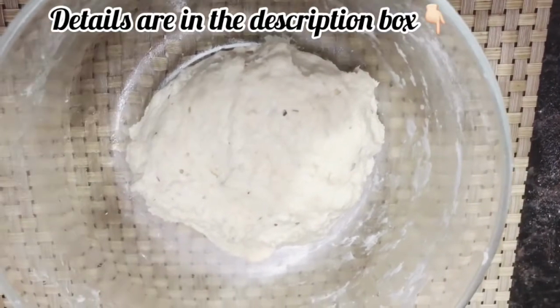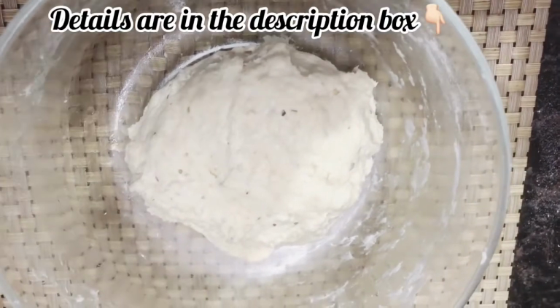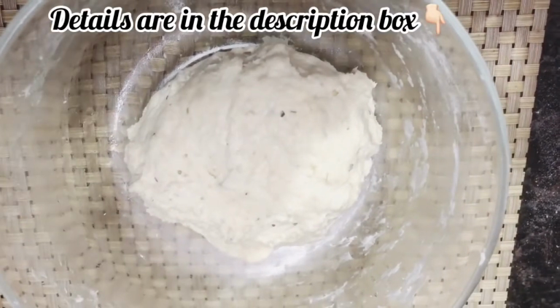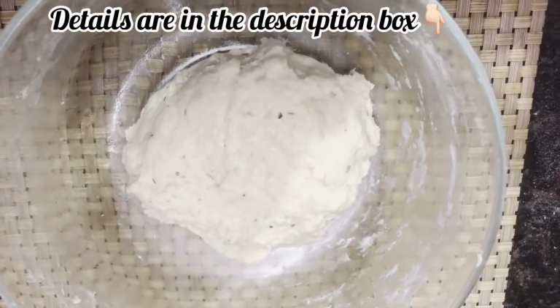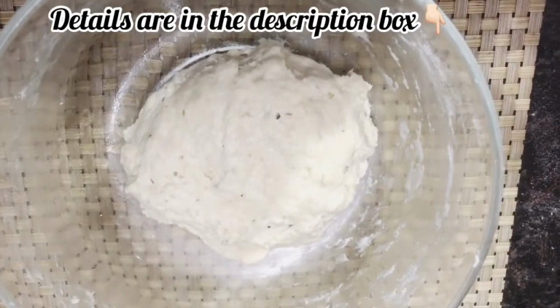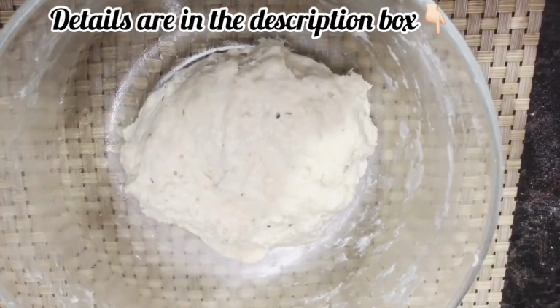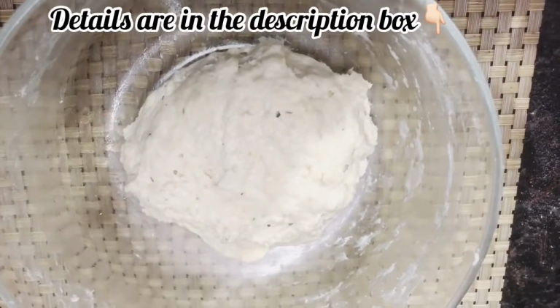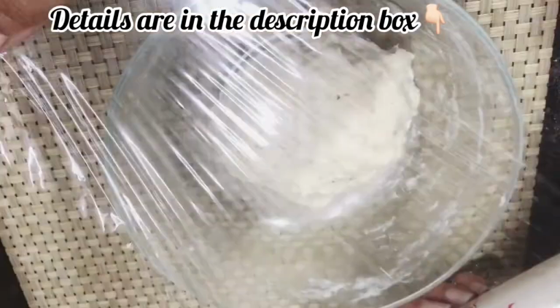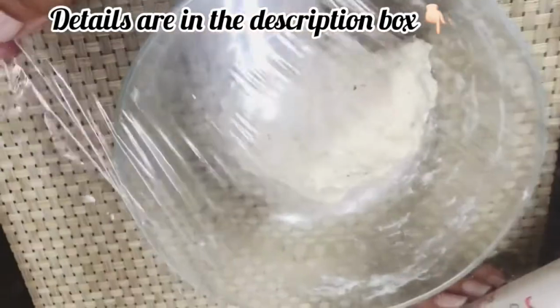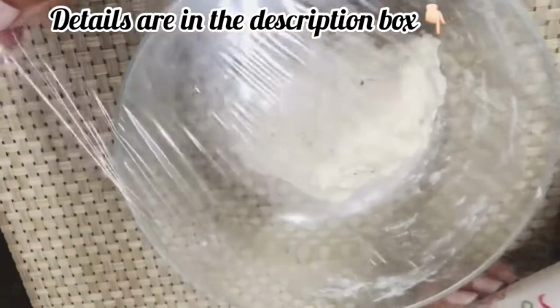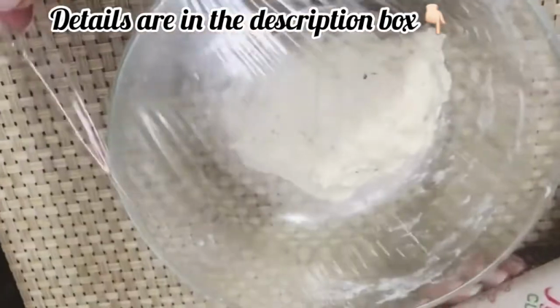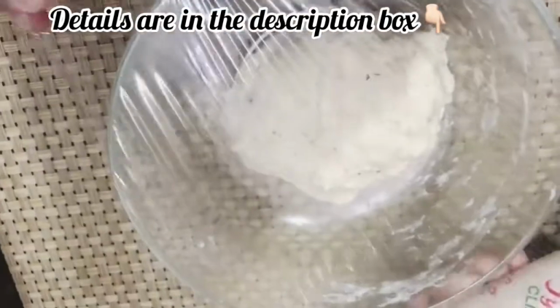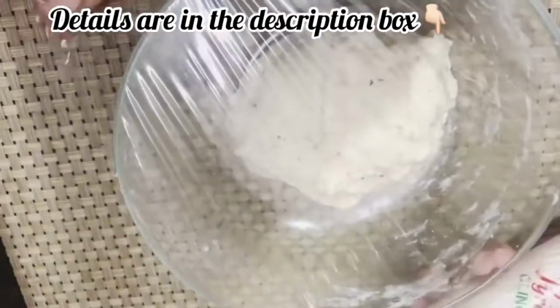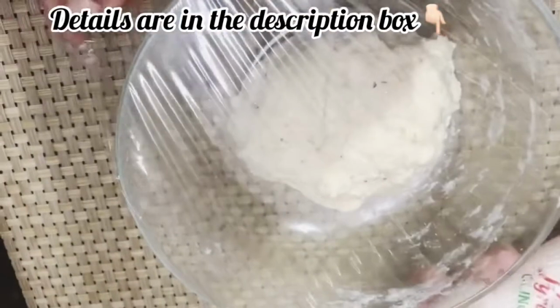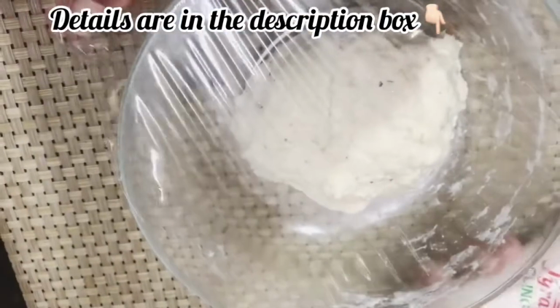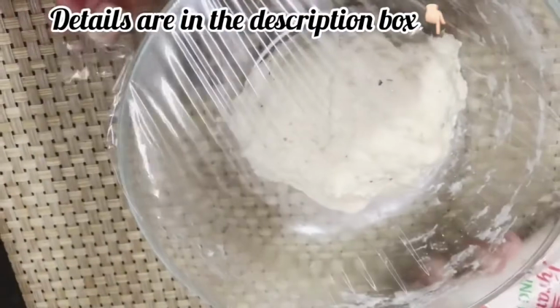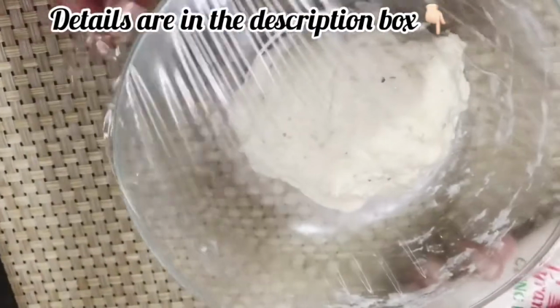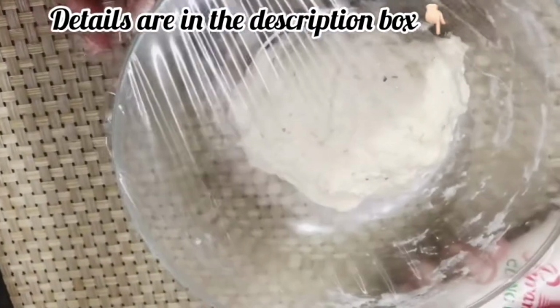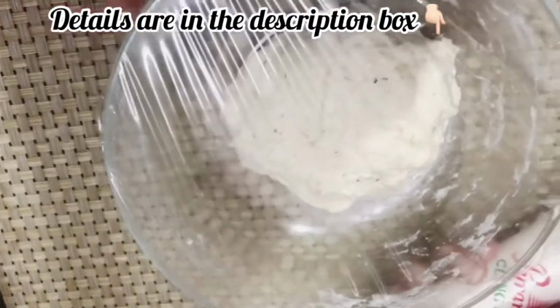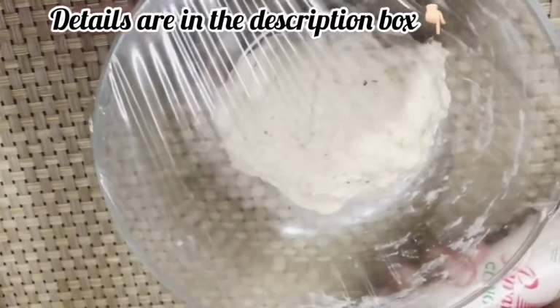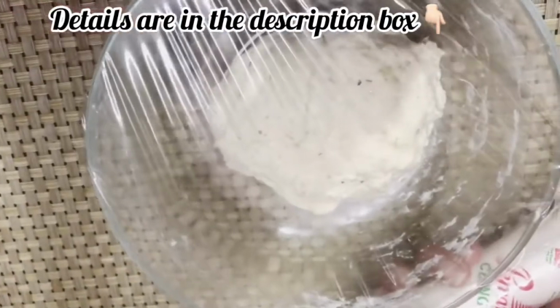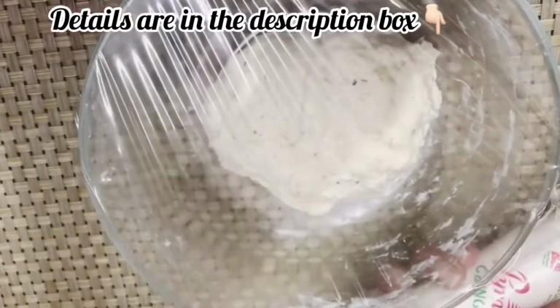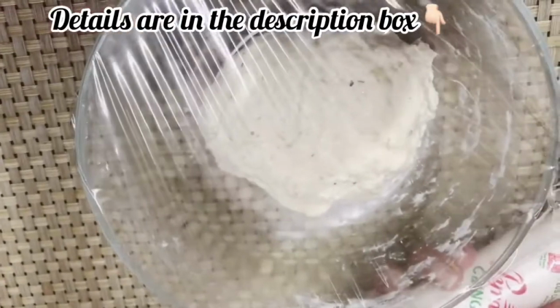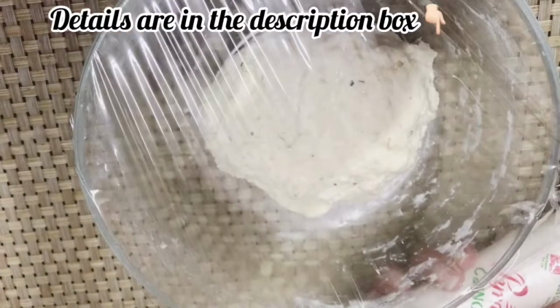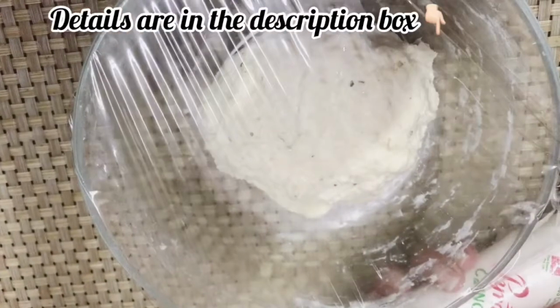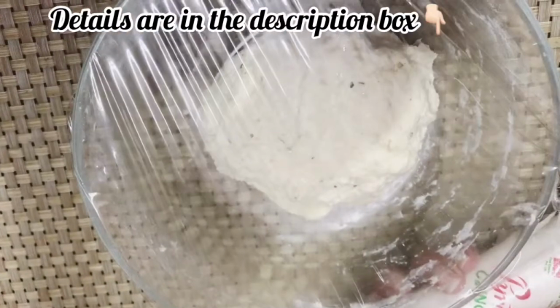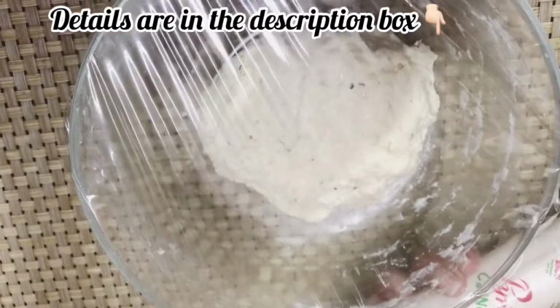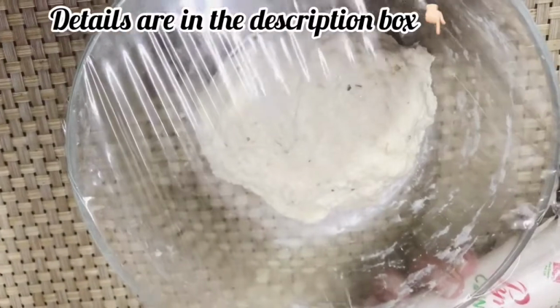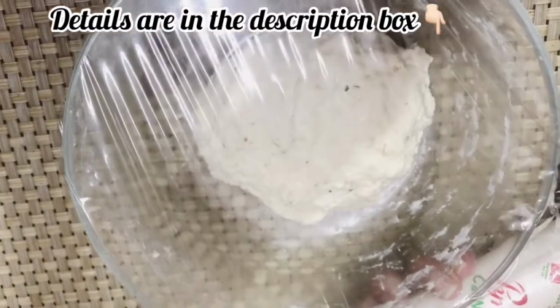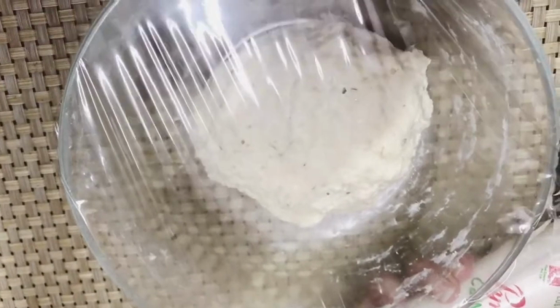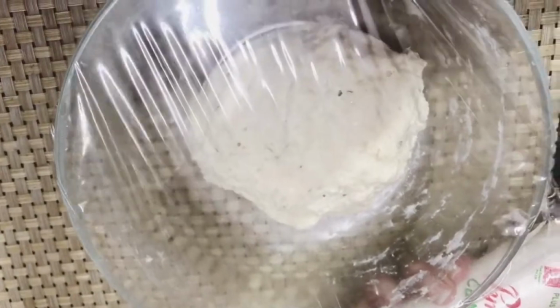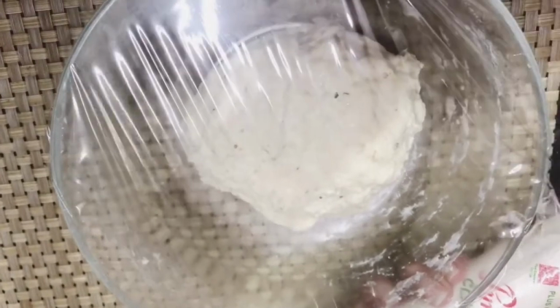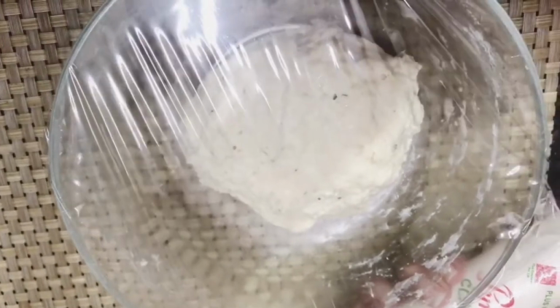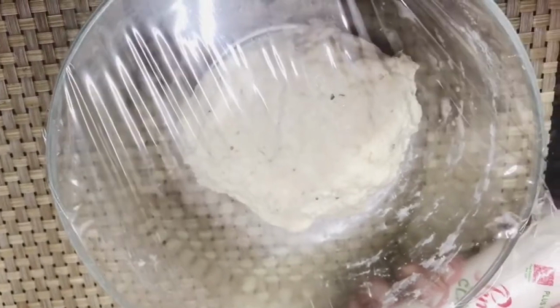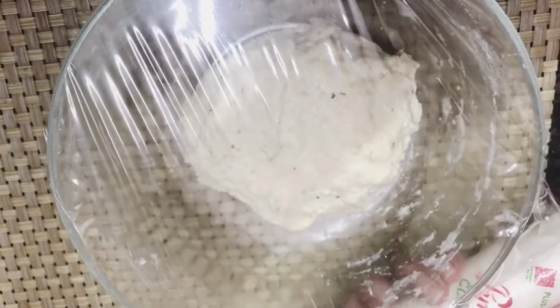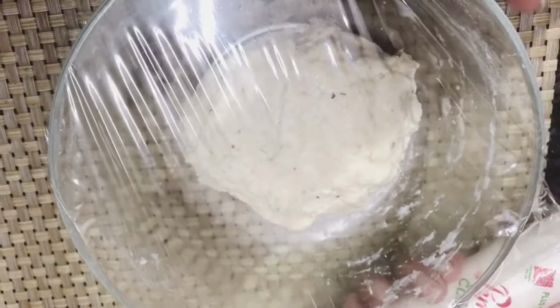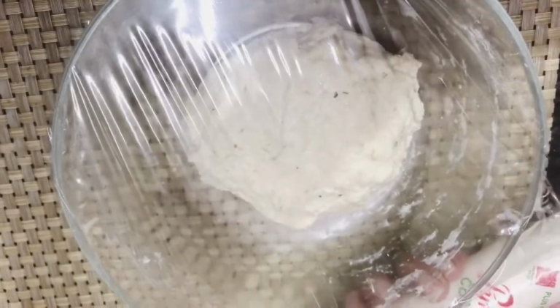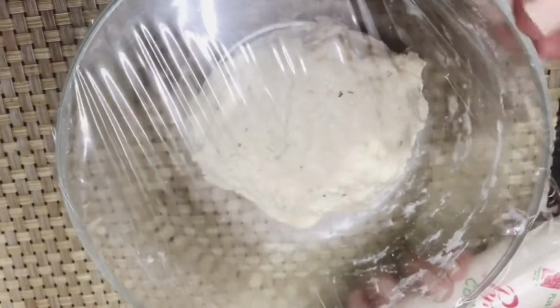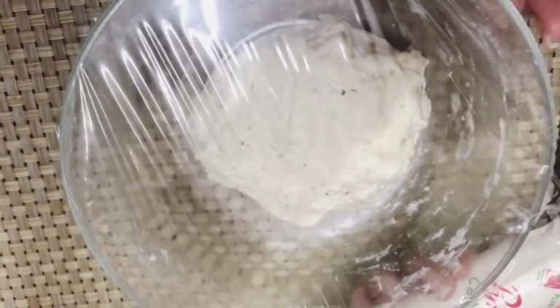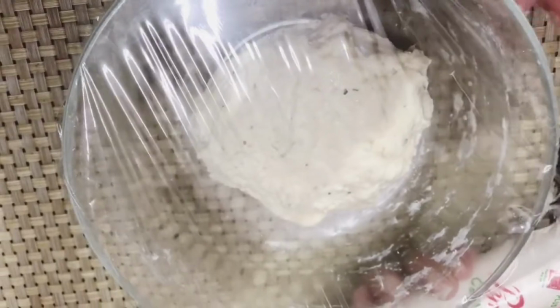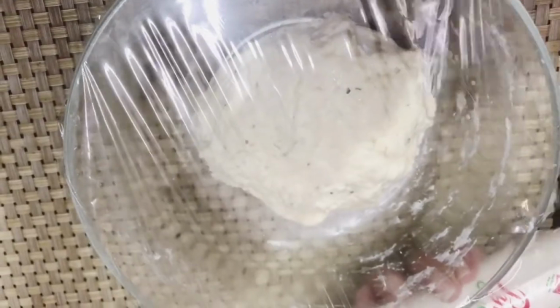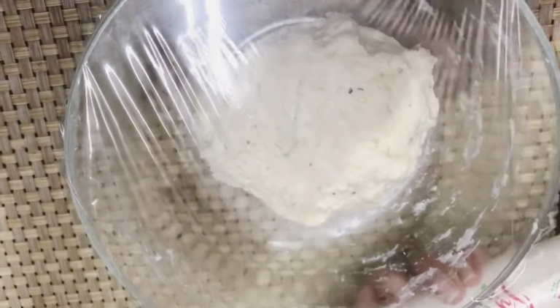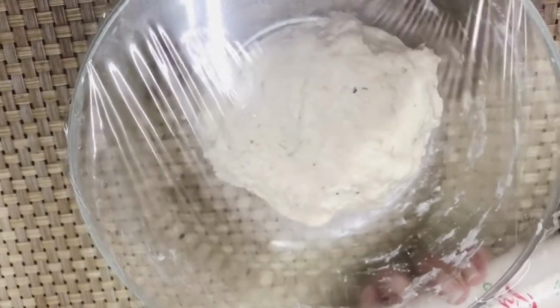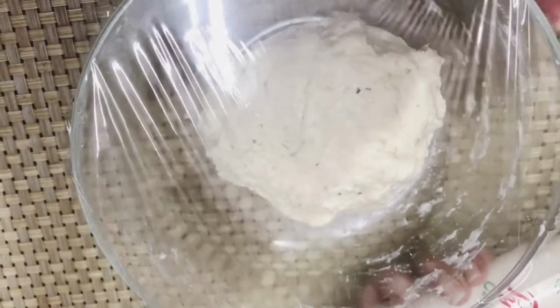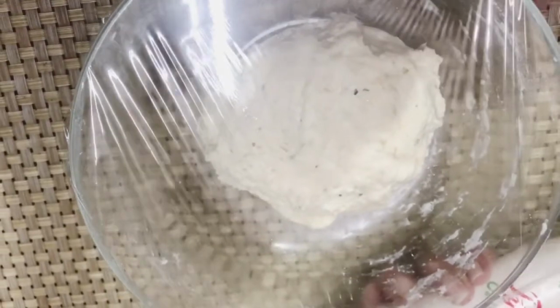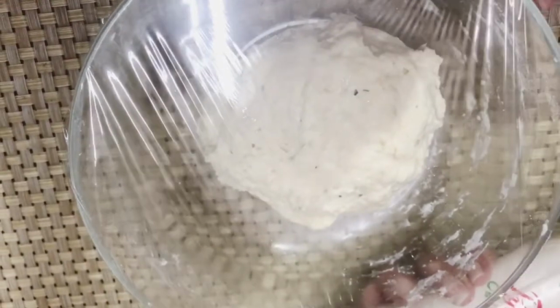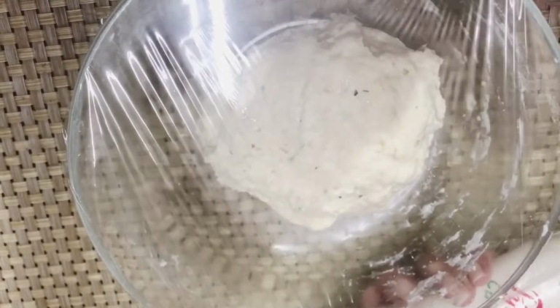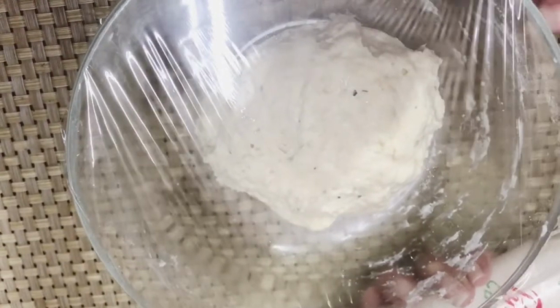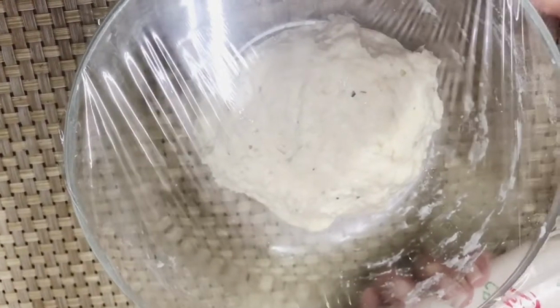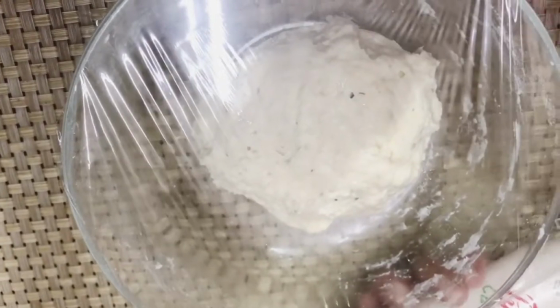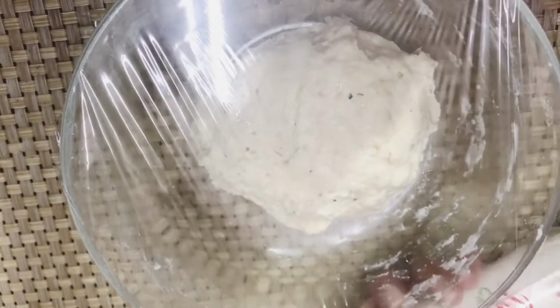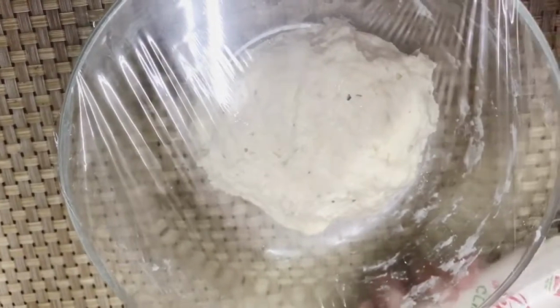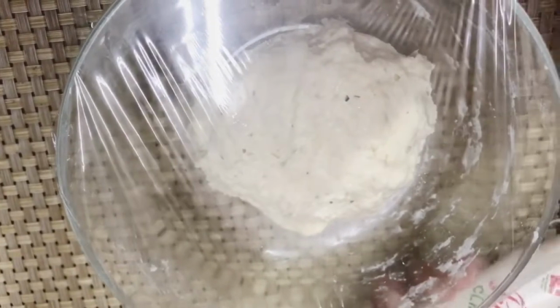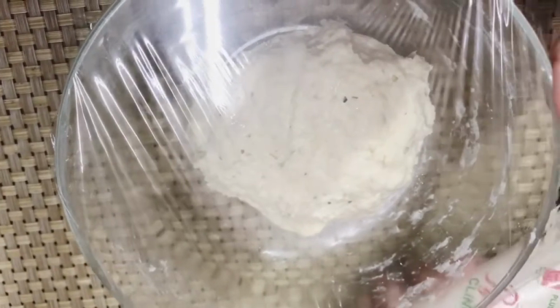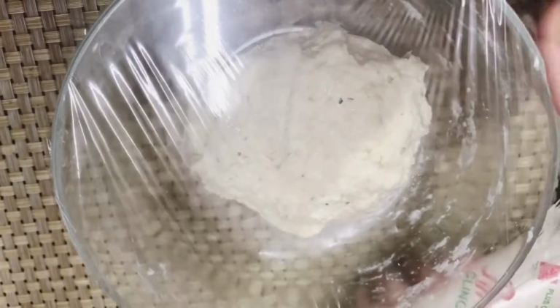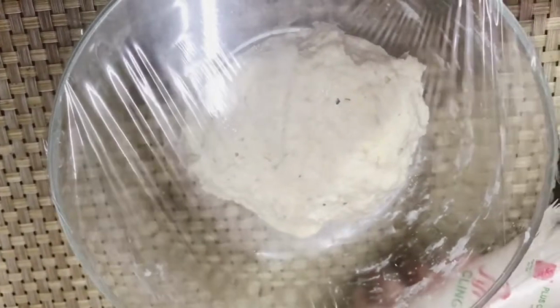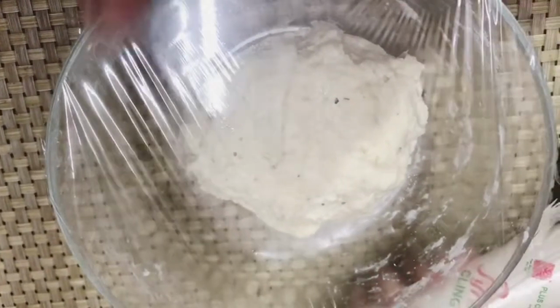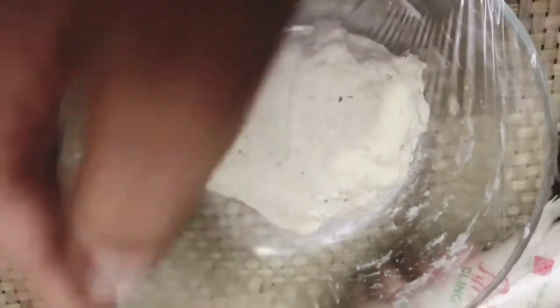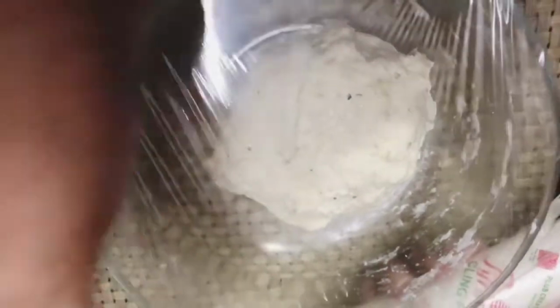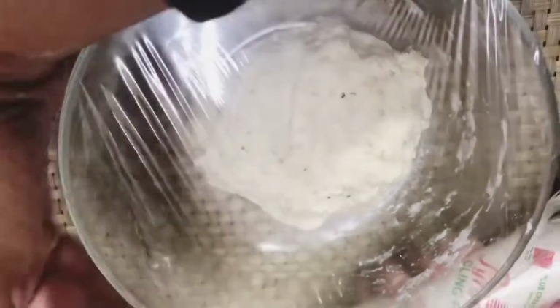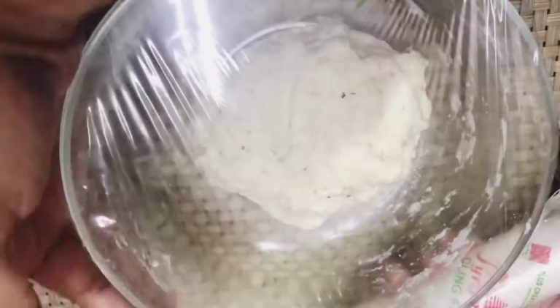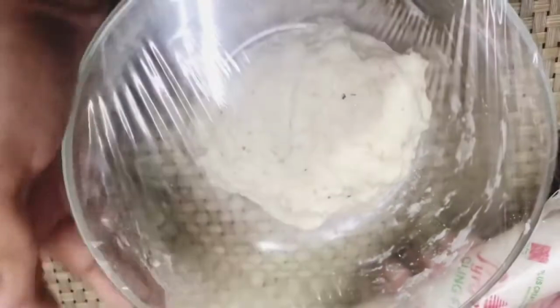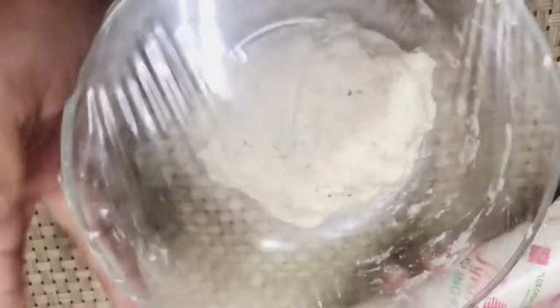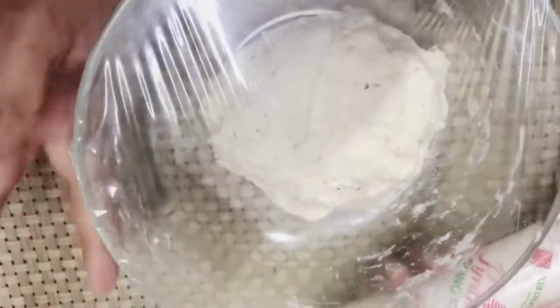We will cover it for at least half an hour and then we will start the garlic bread. We will check it after half an hour.